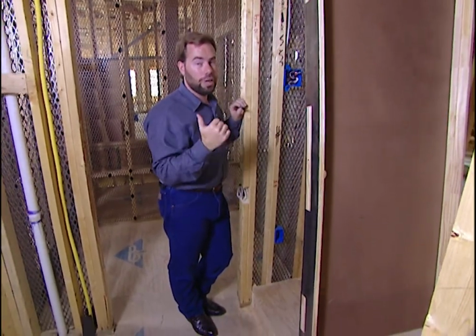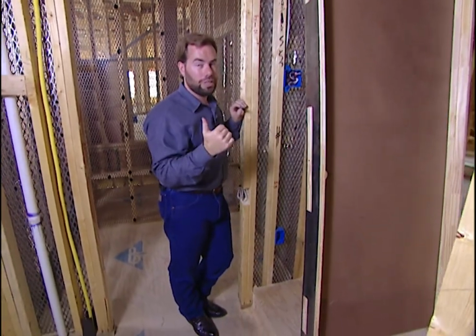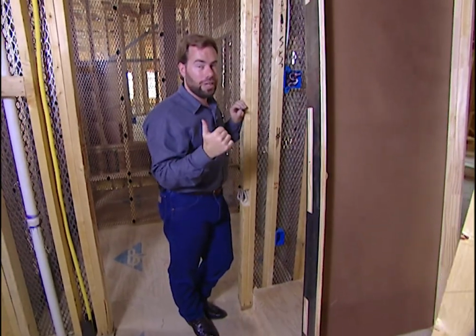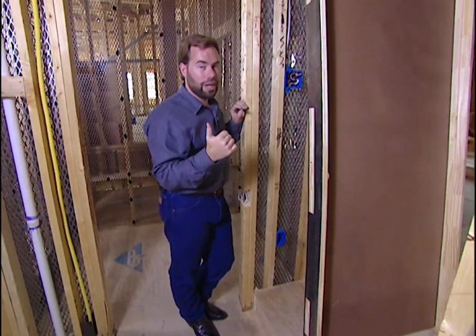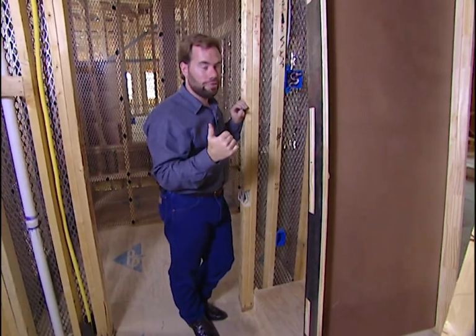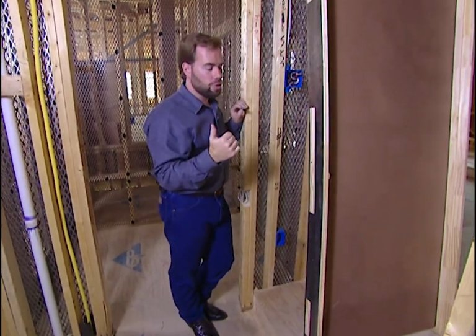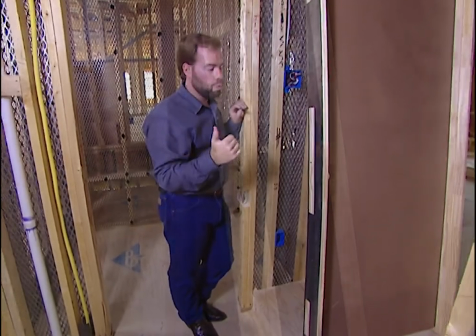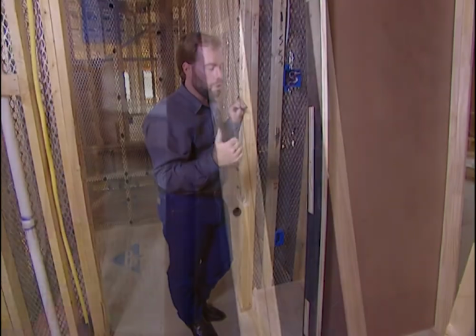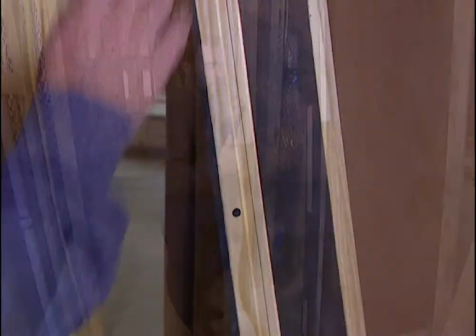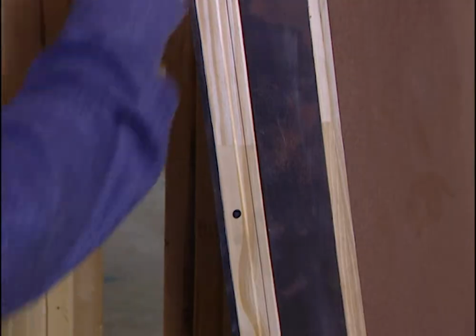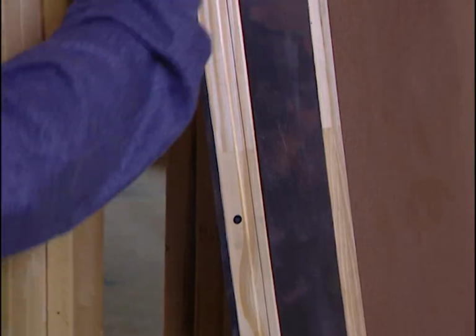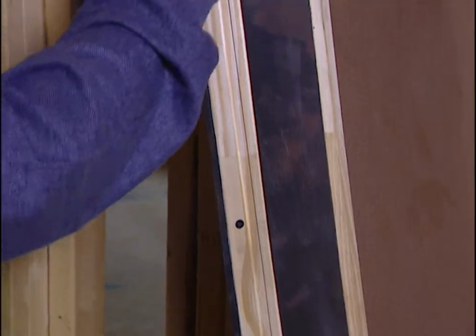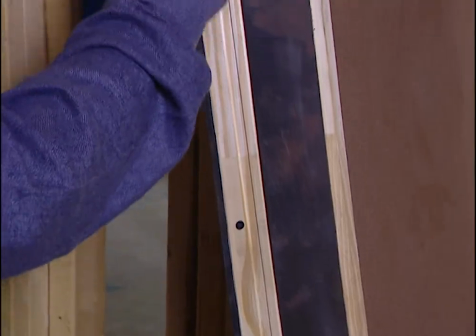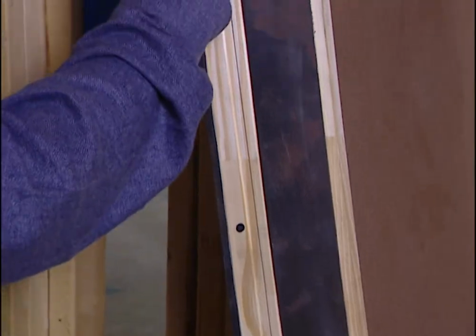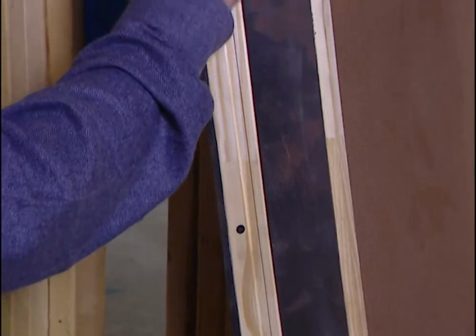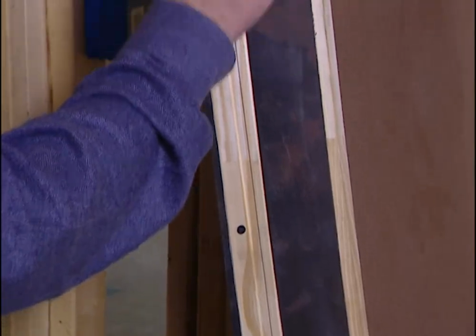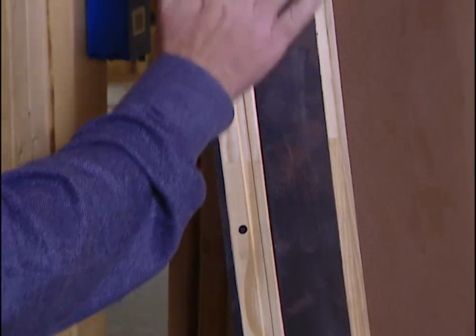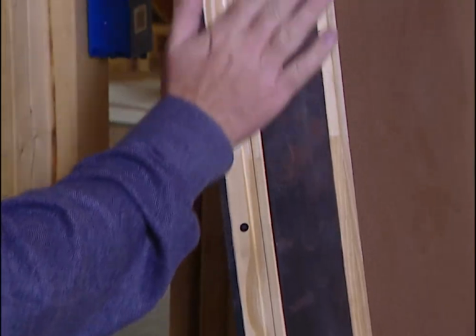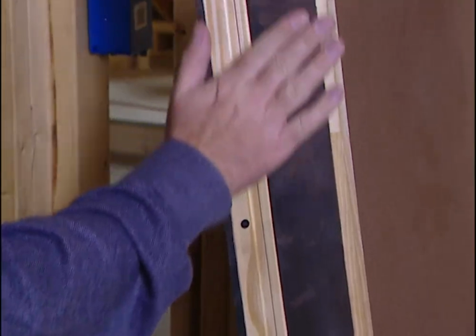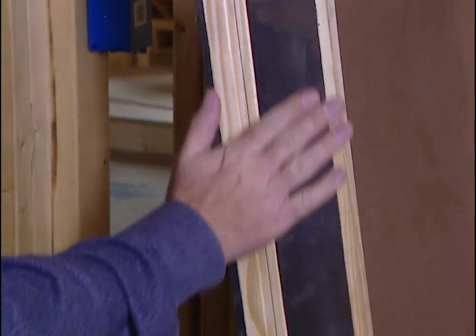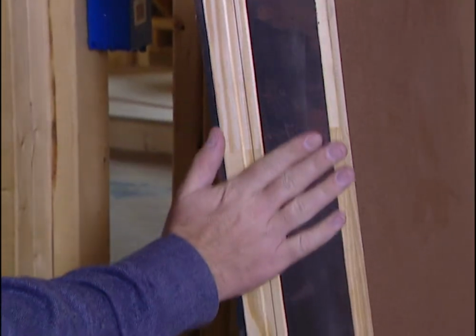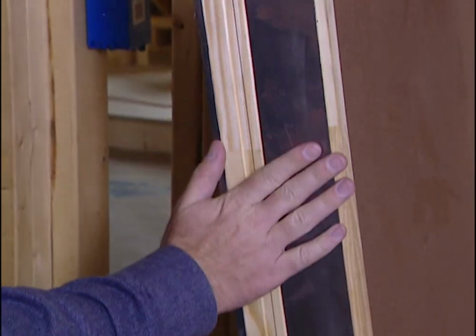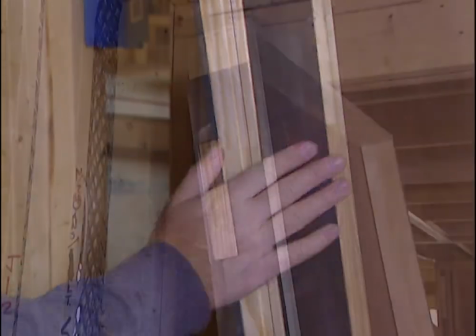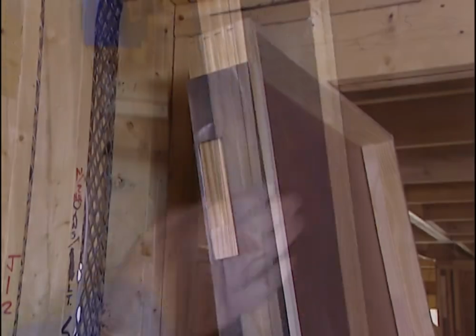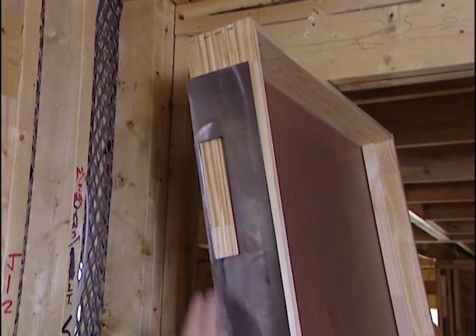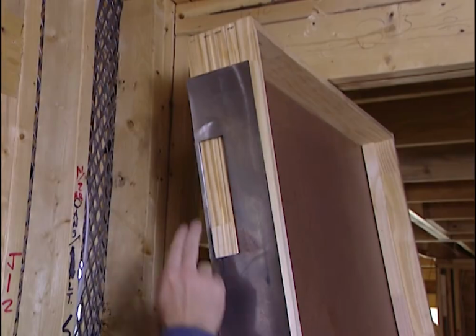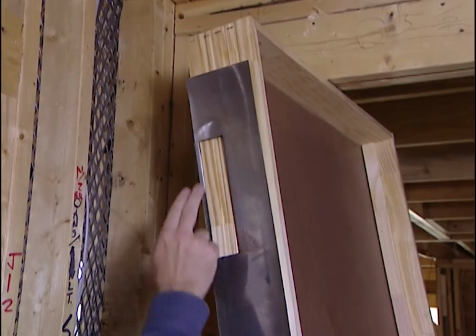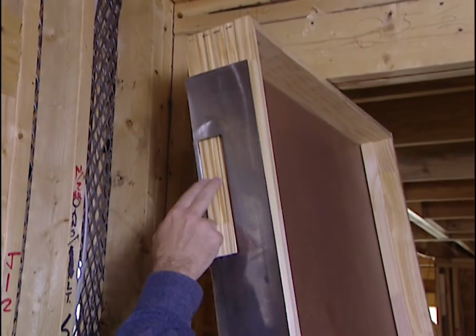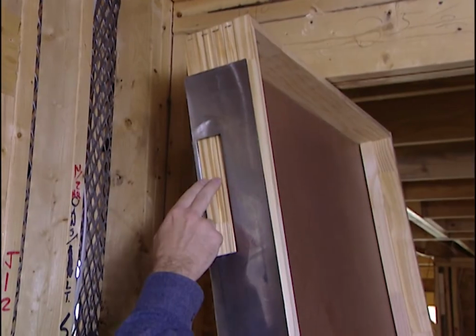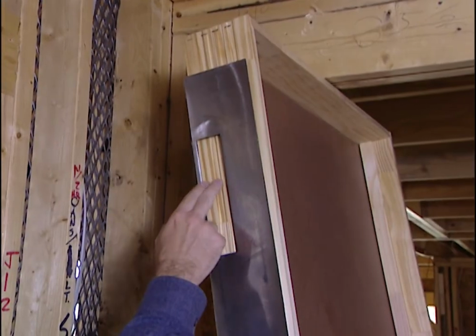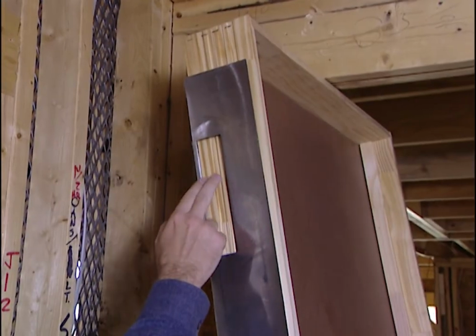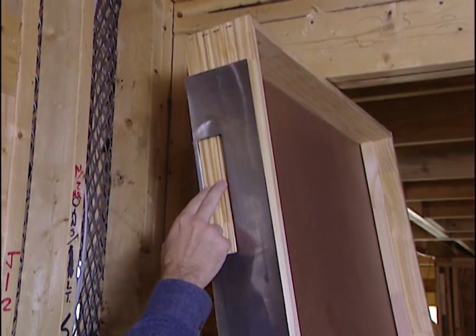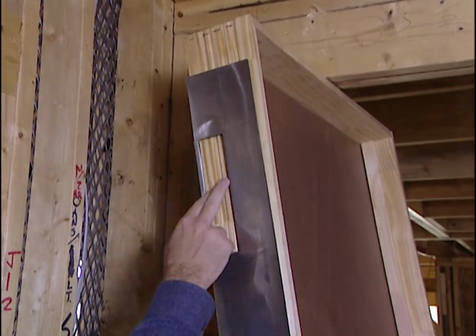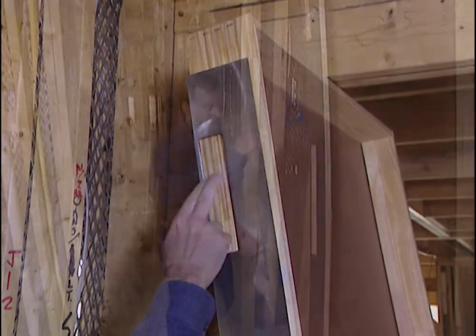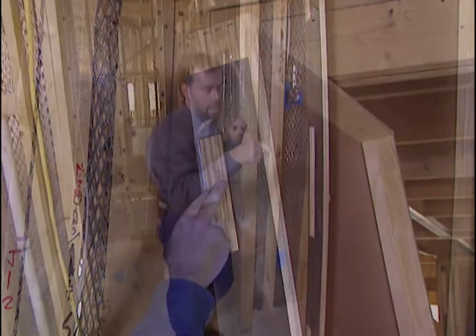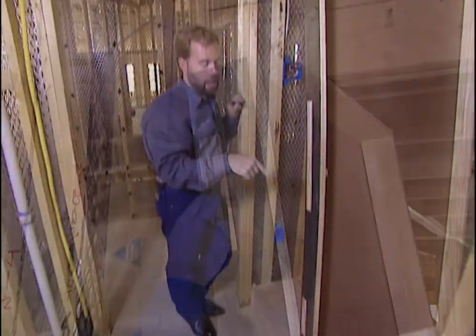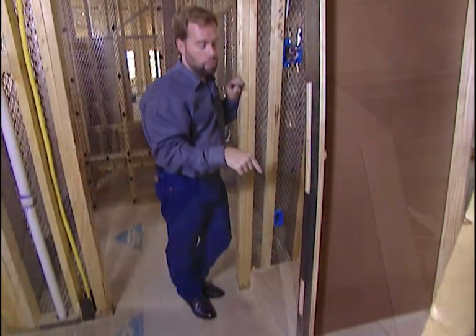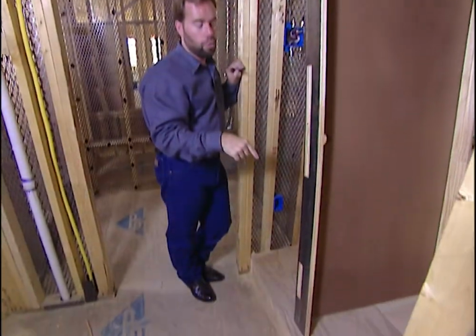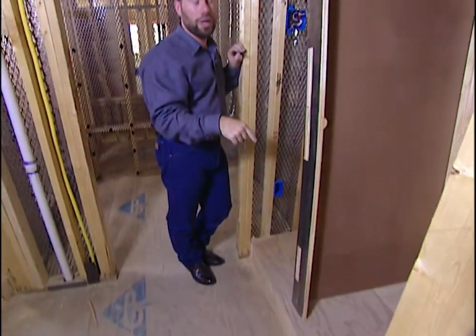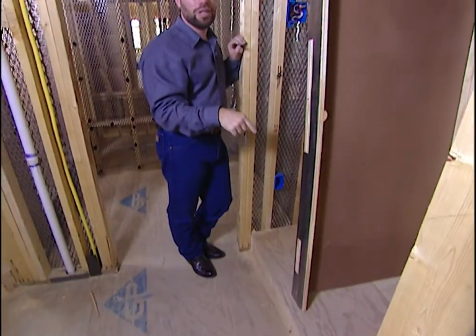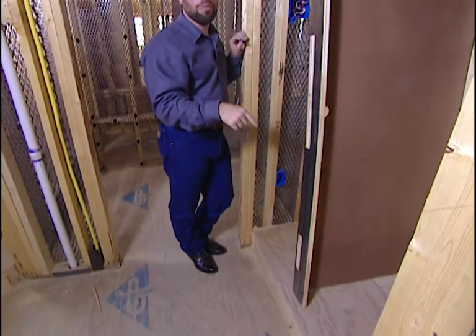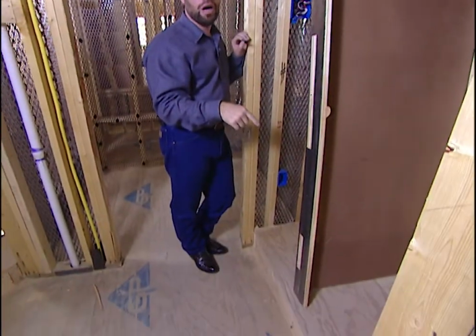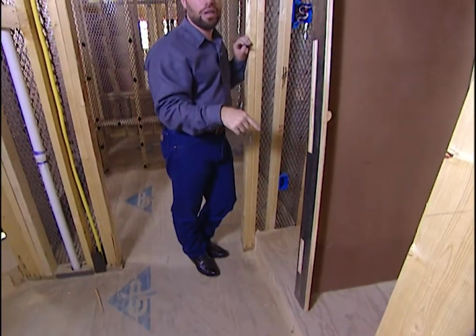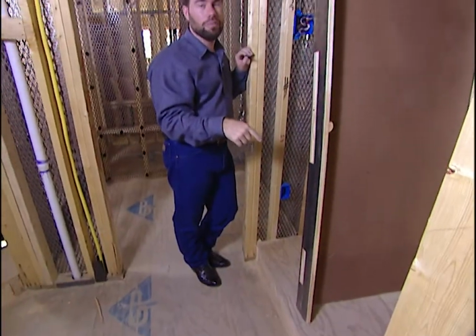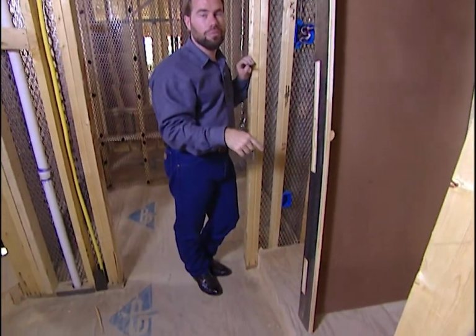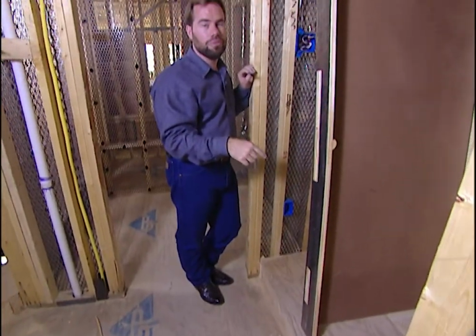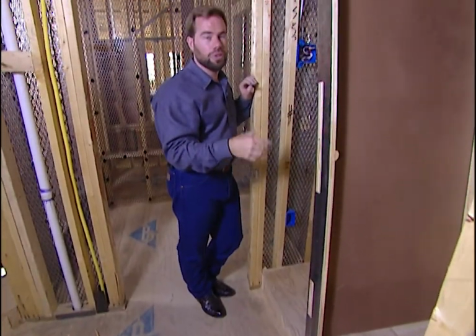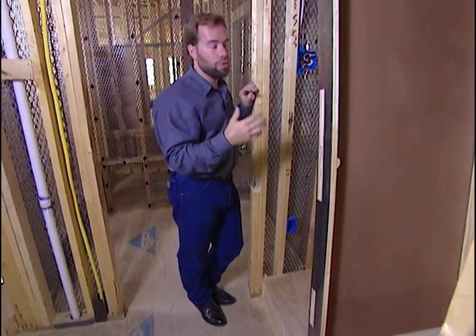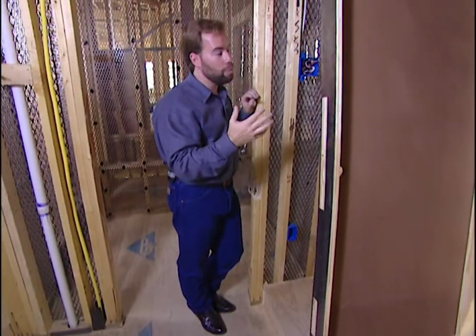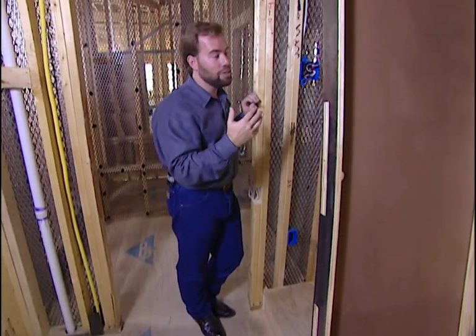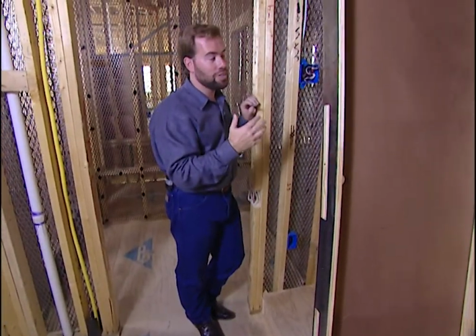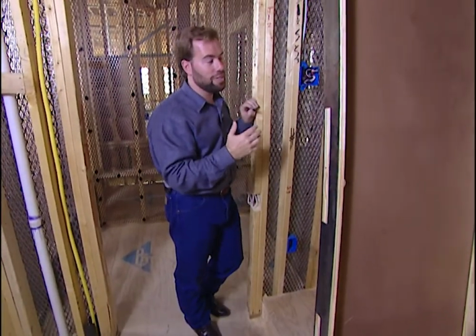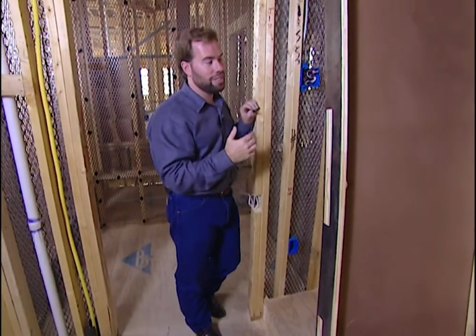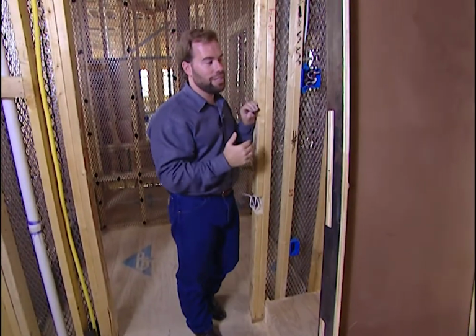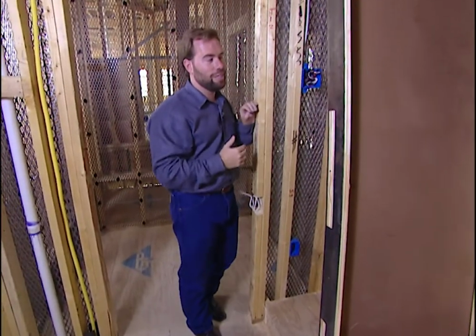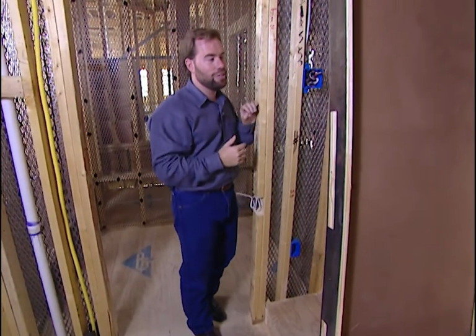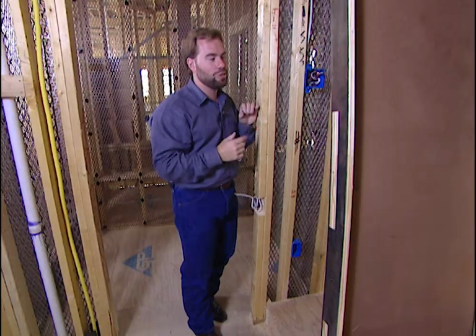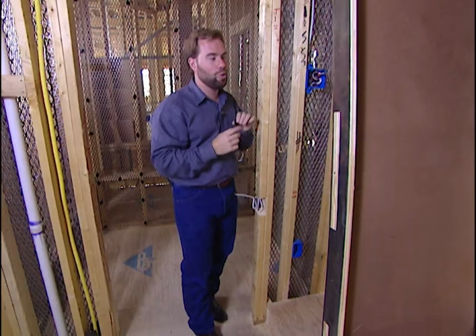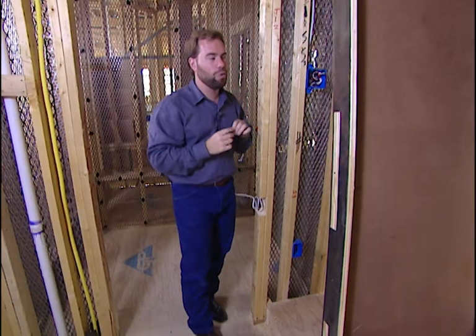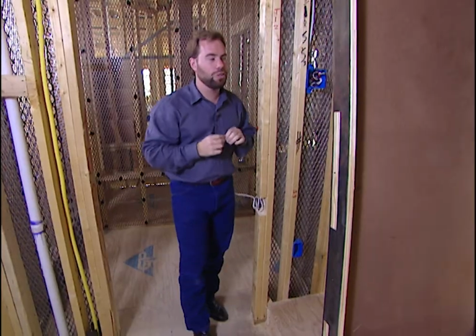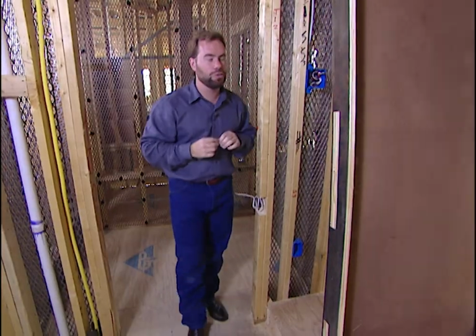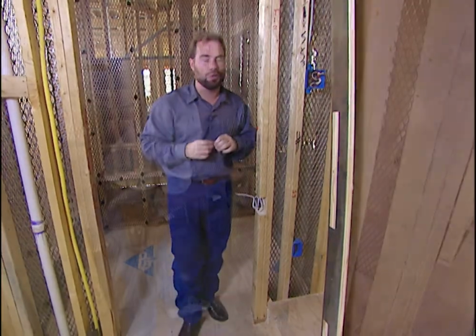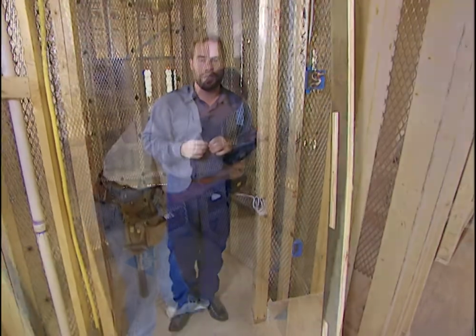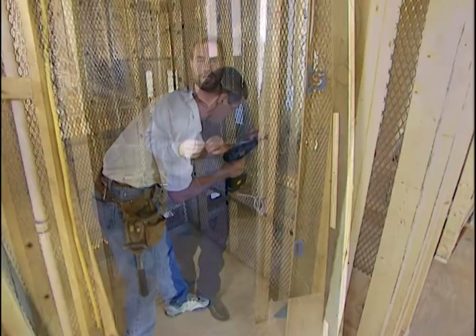These three places are for deadbolts. We're not gonna have just one deadbolt — we're gonna have a big one in the middle, one at the top, and one at the bottom. So nobody's gonna kick in this door once we're done.